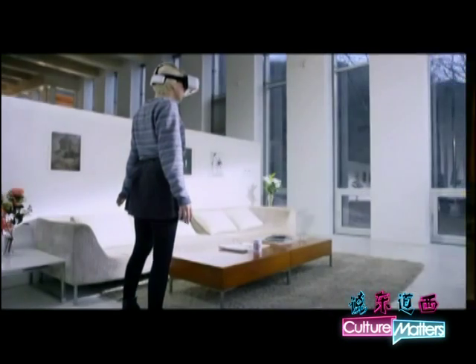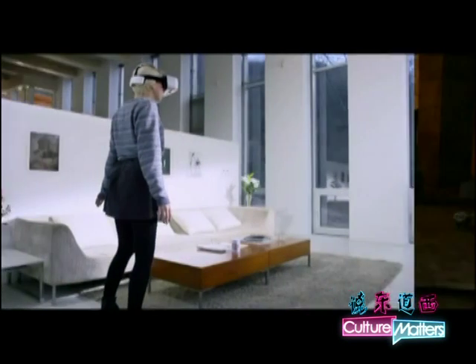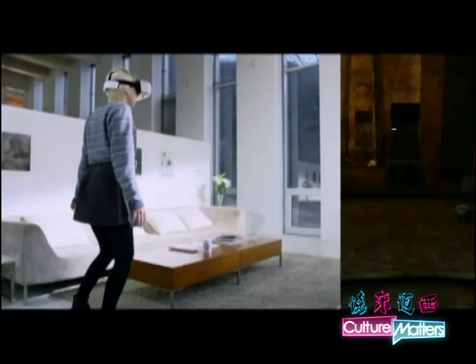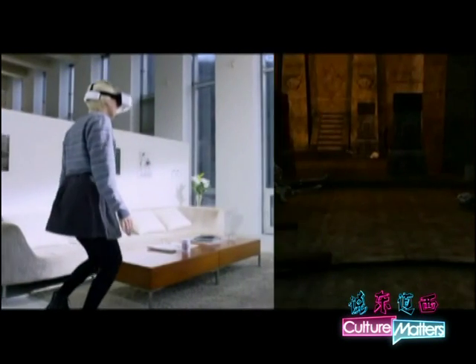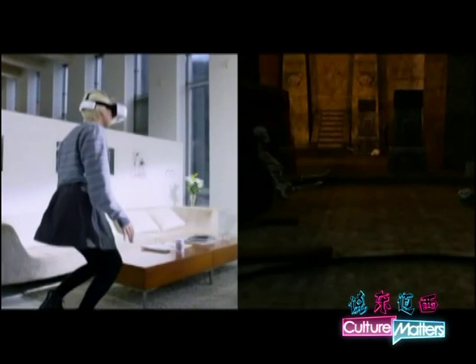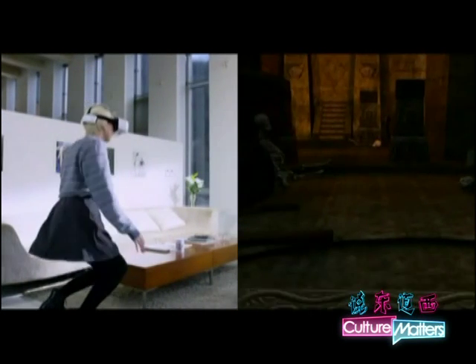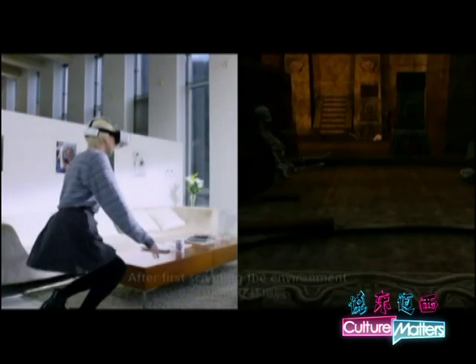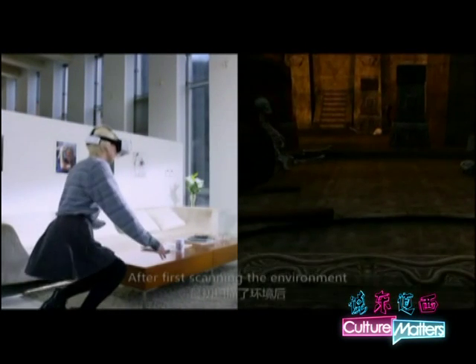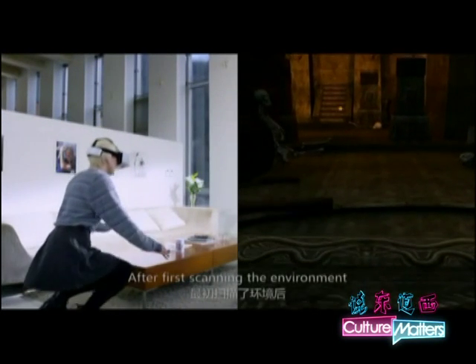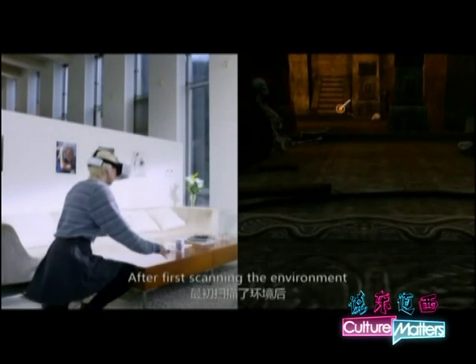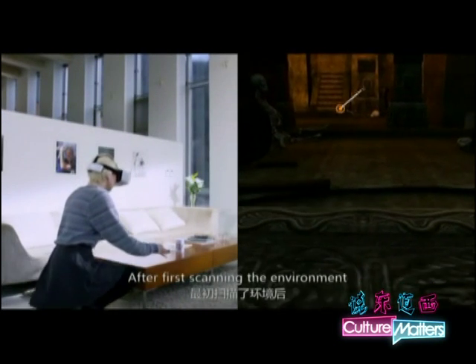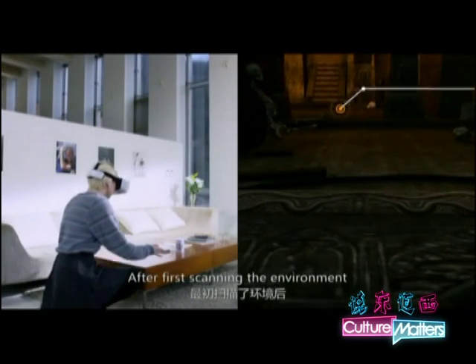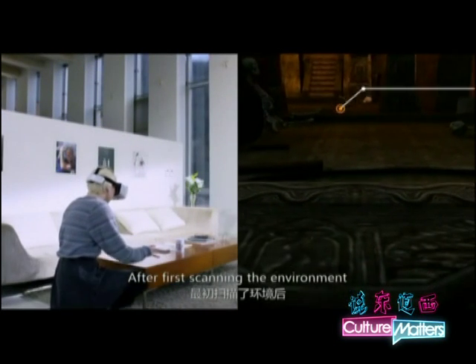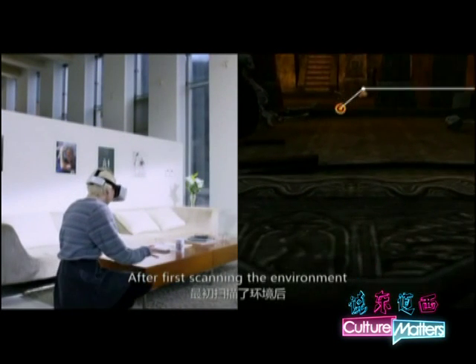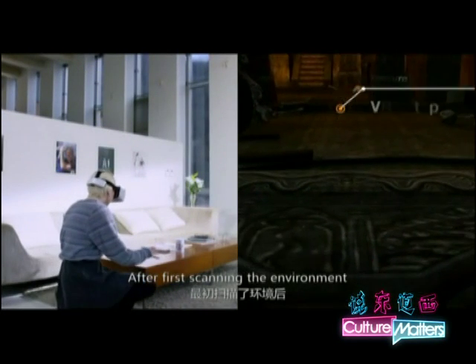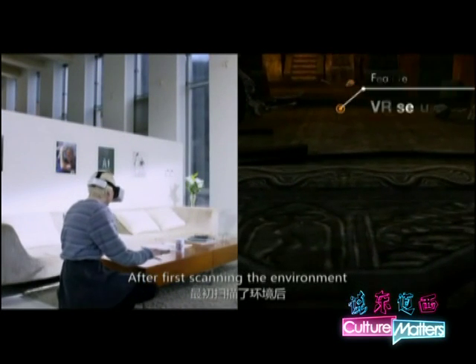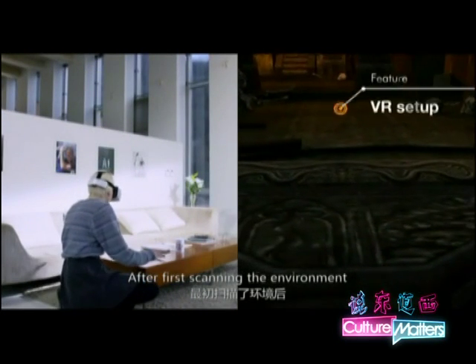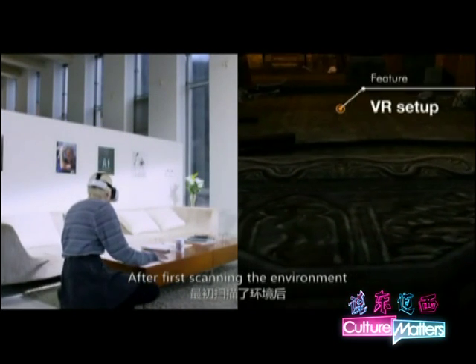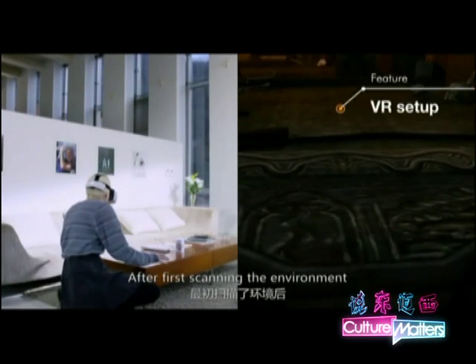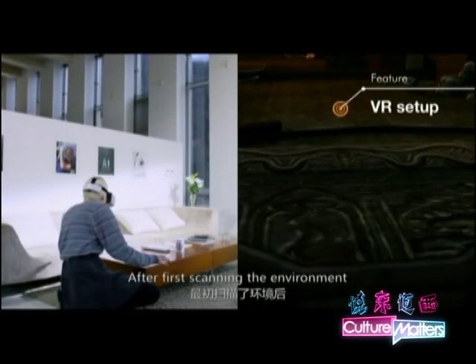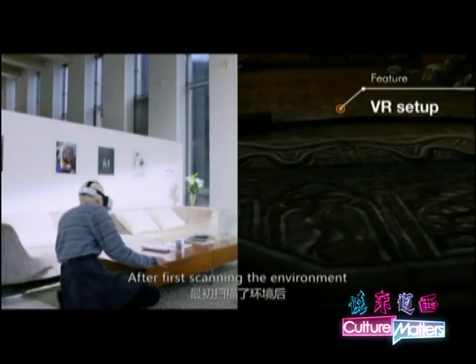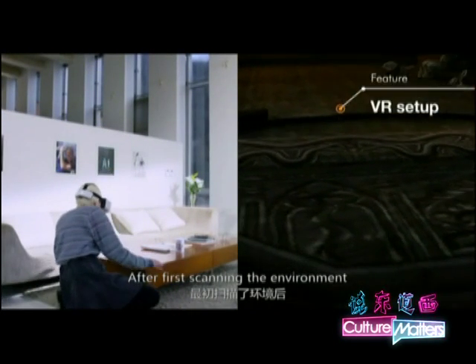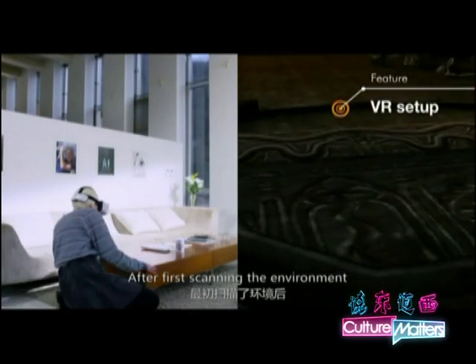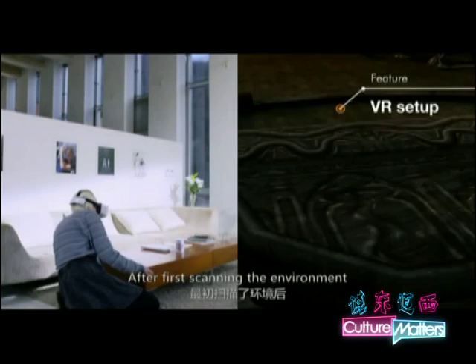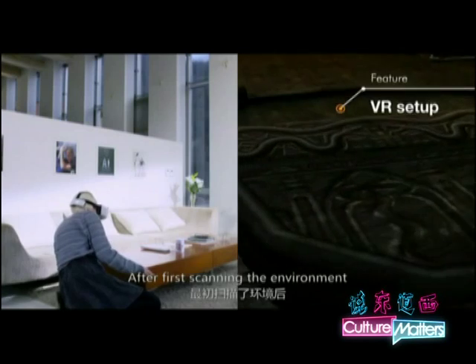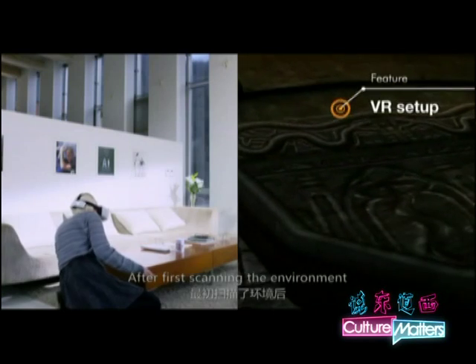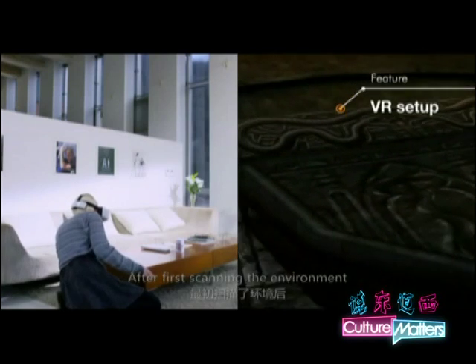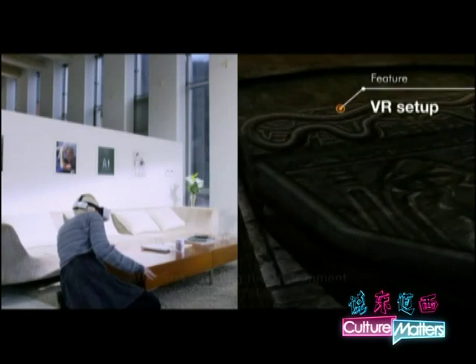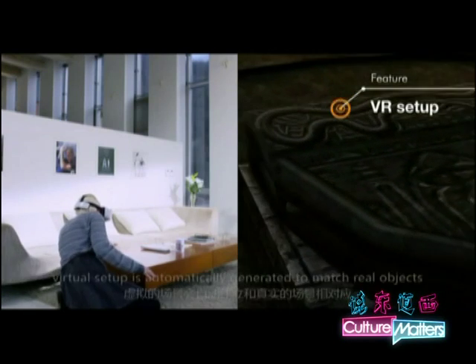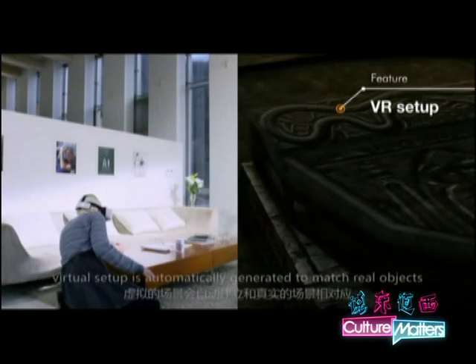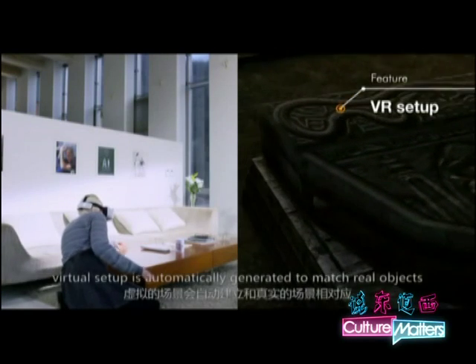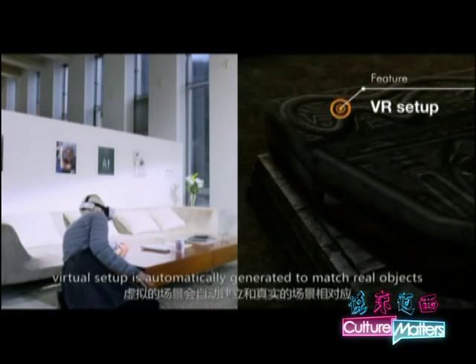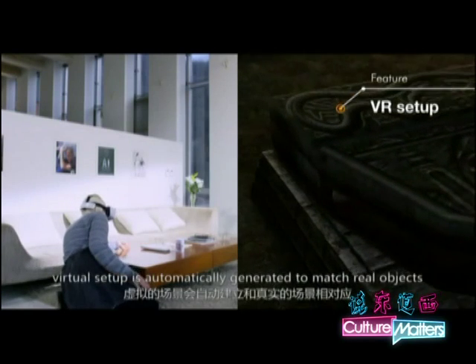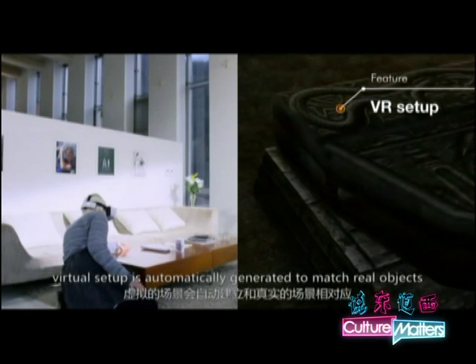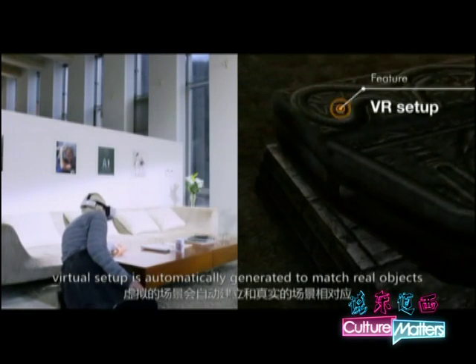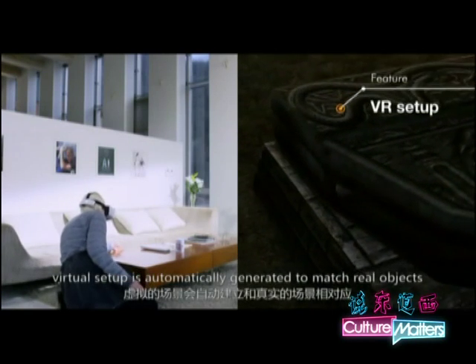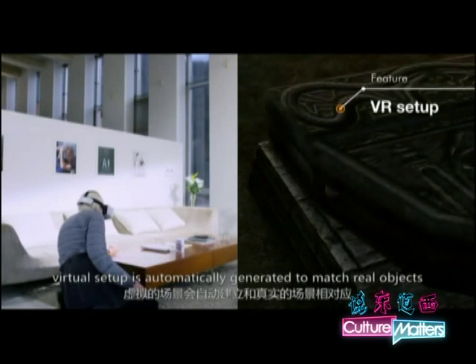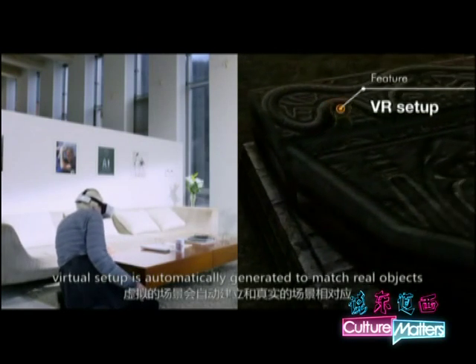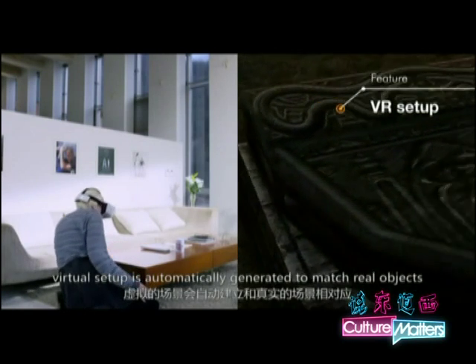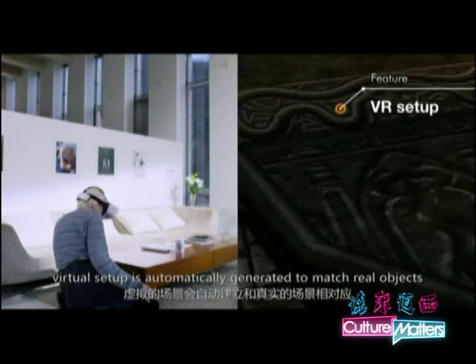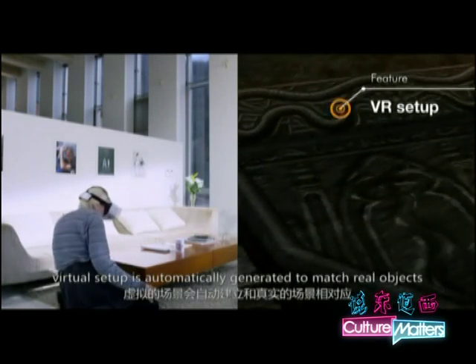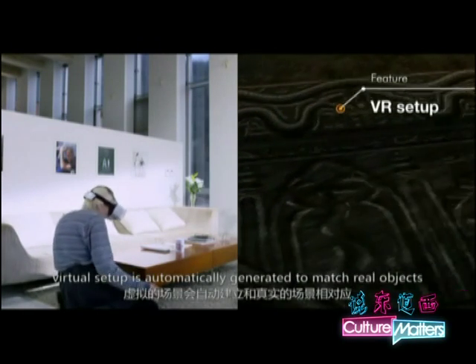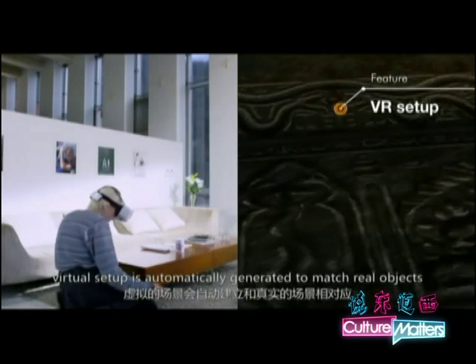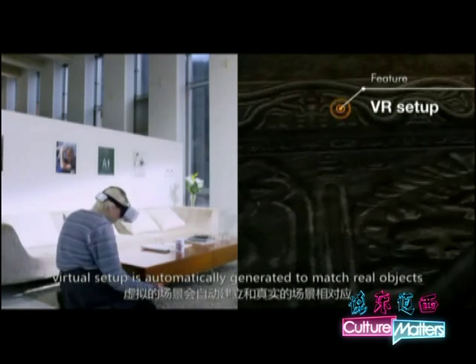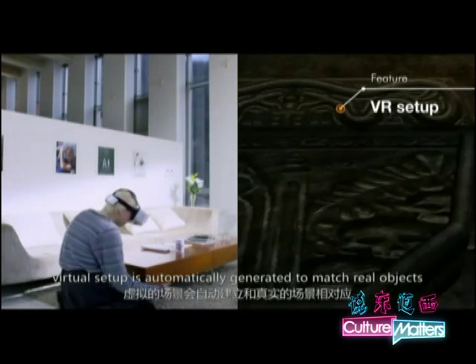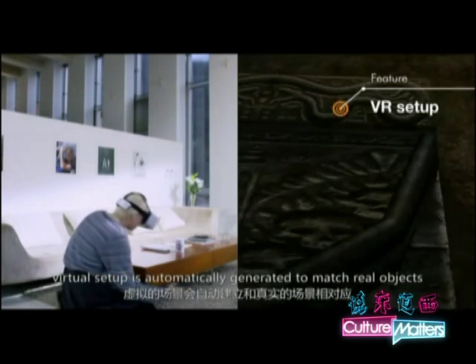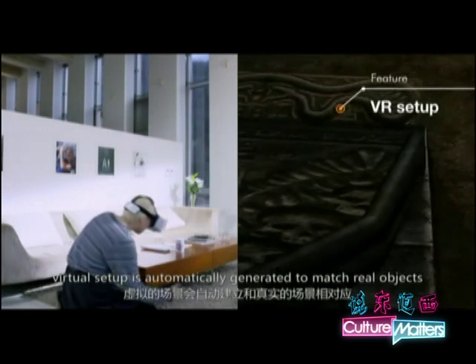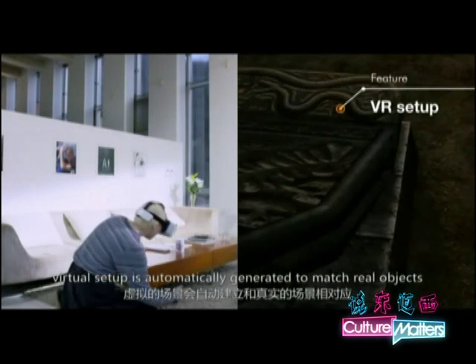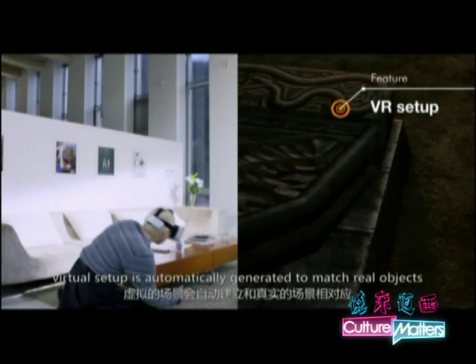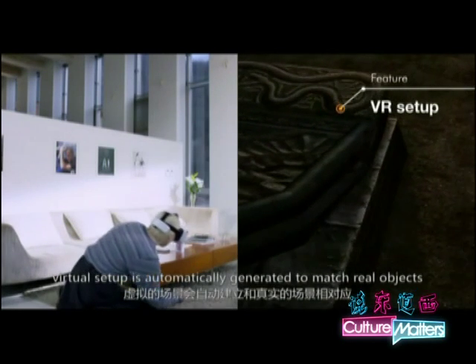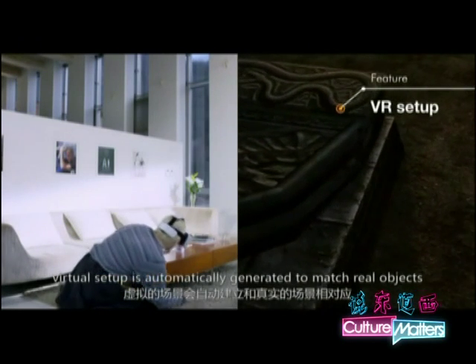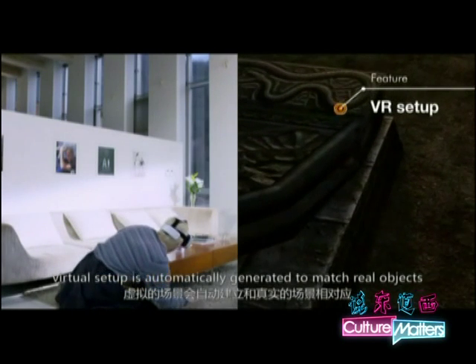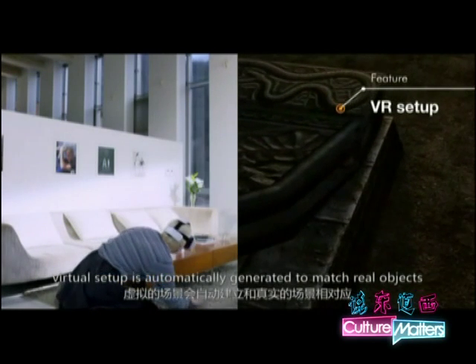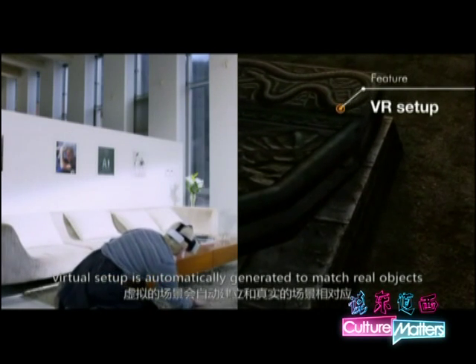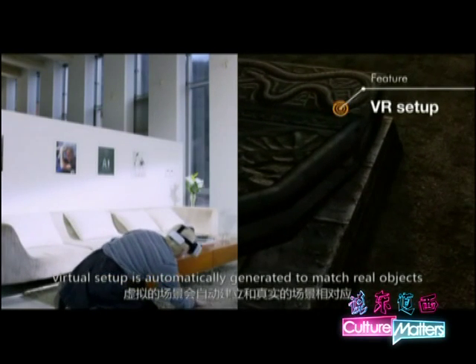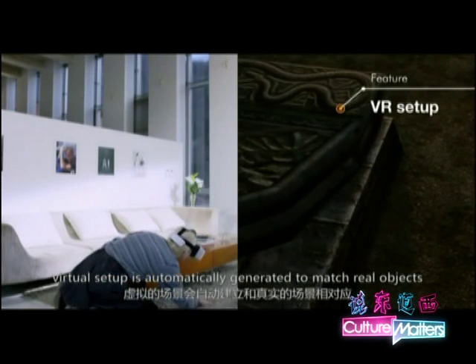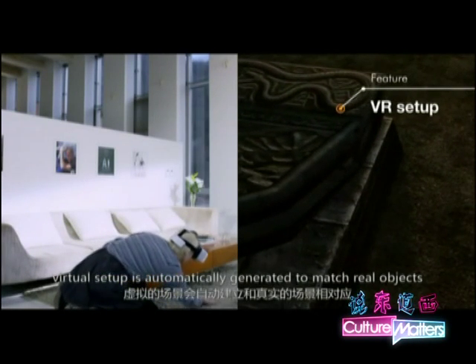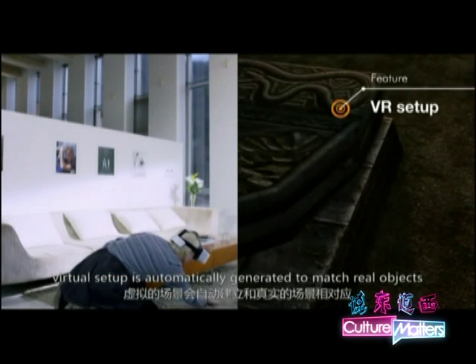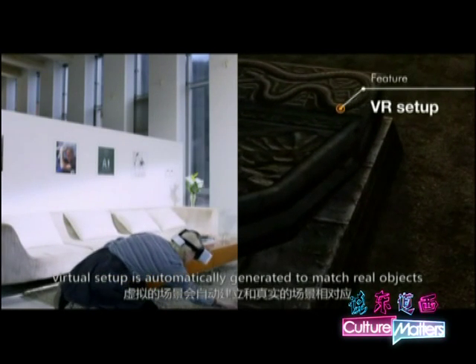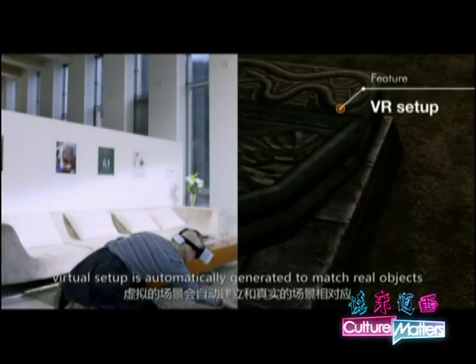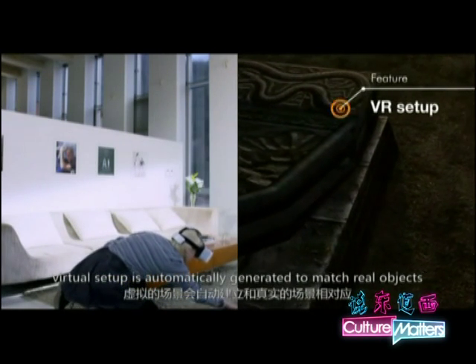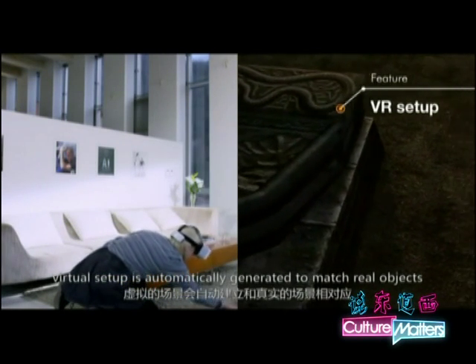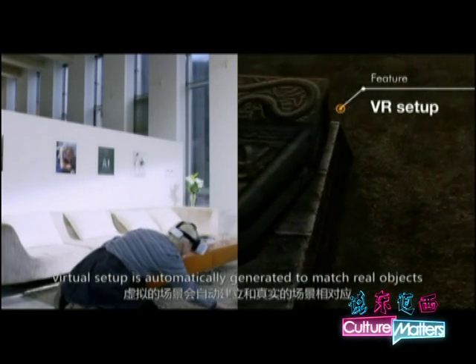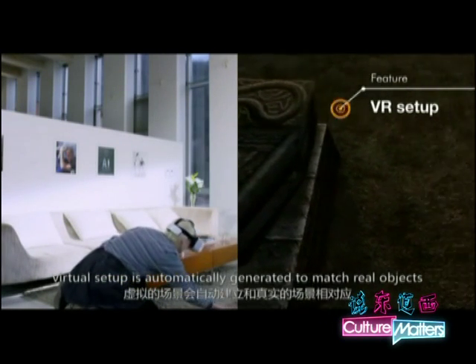After first scanning the environment, a virtual setup is automatically generated to match real objects.